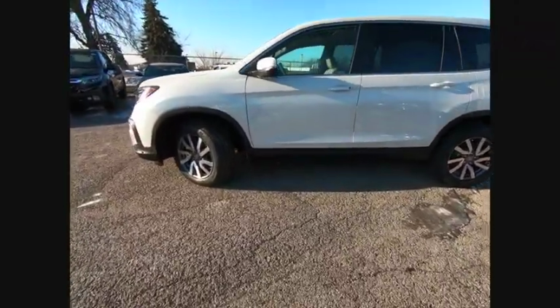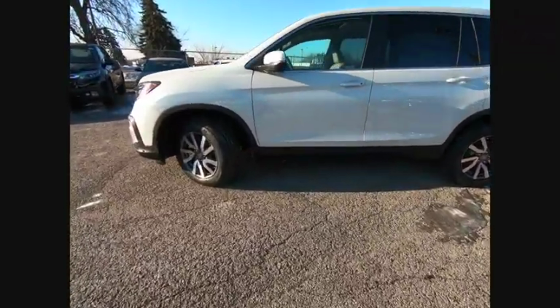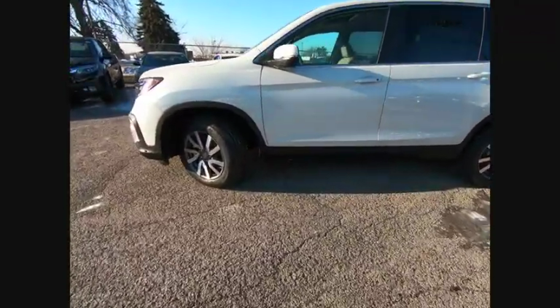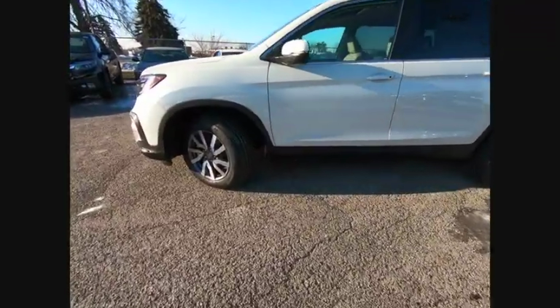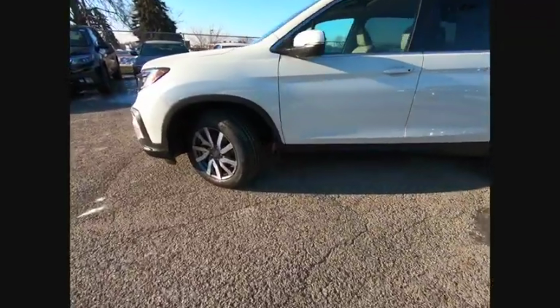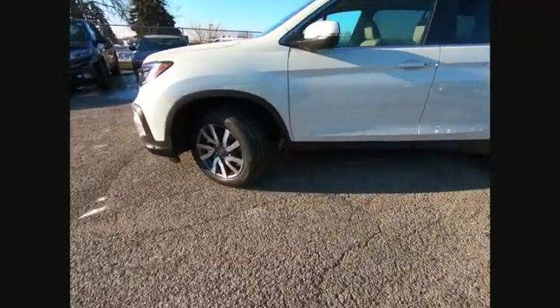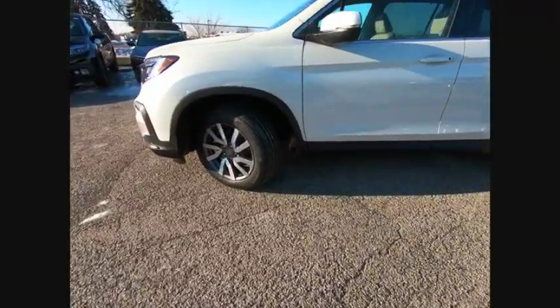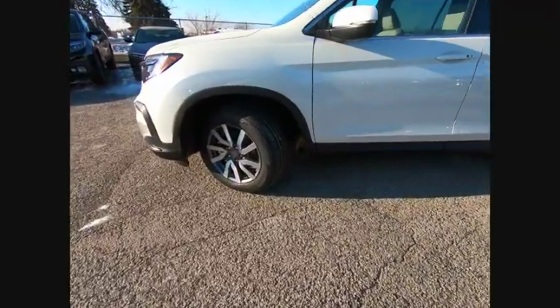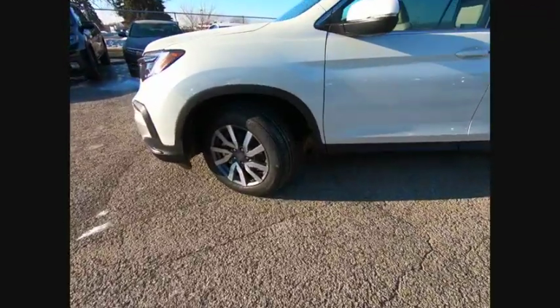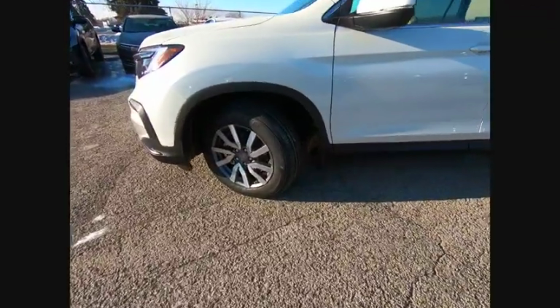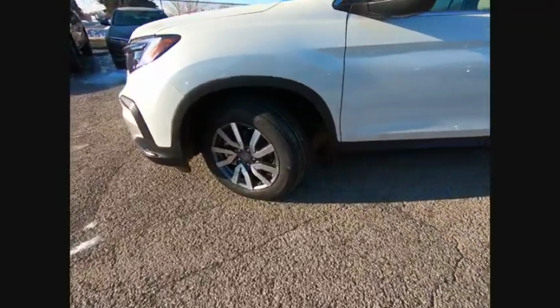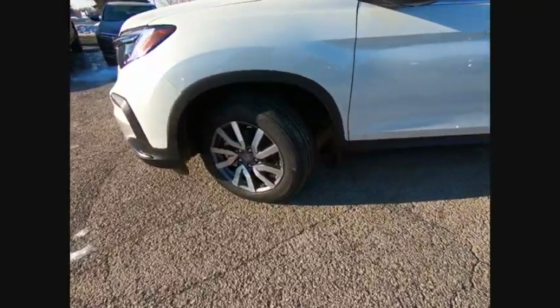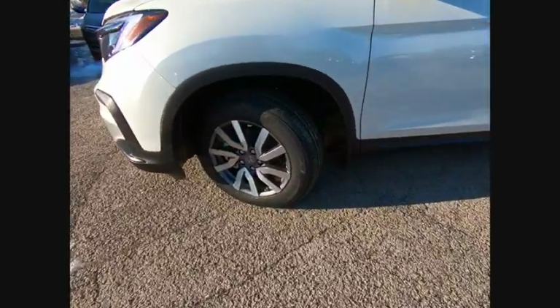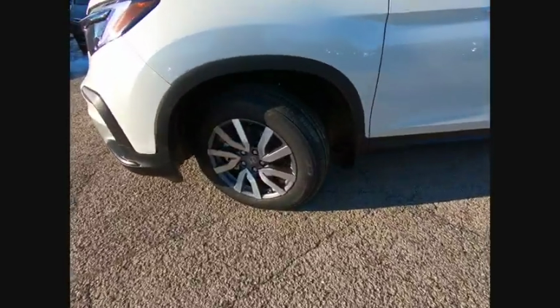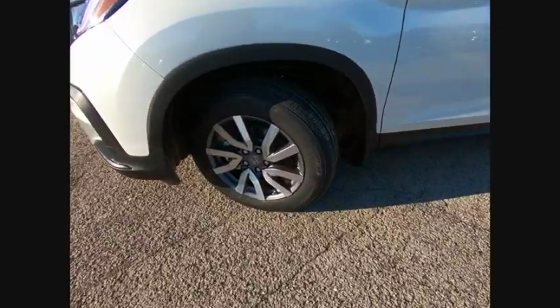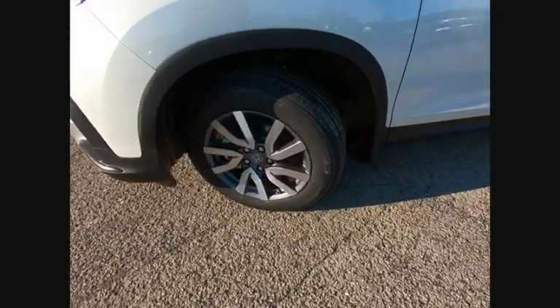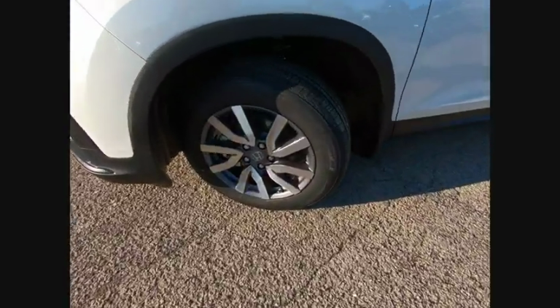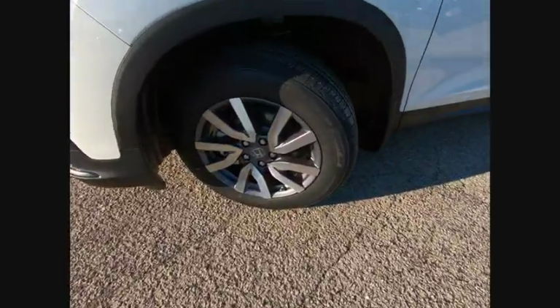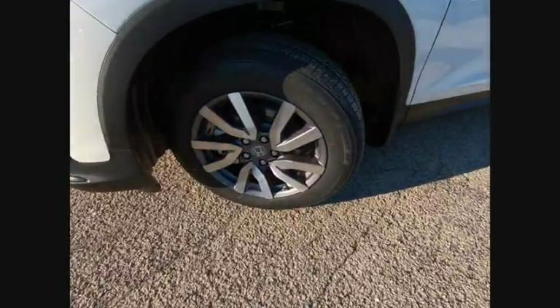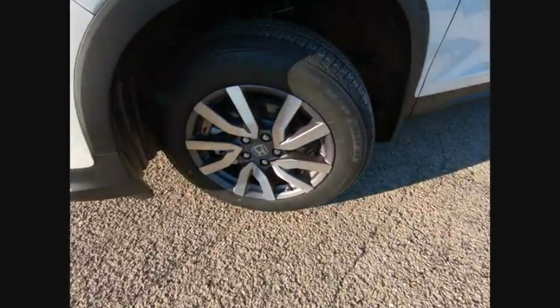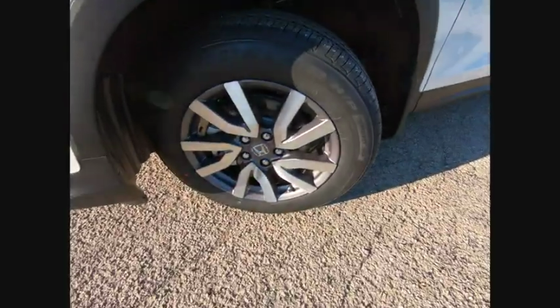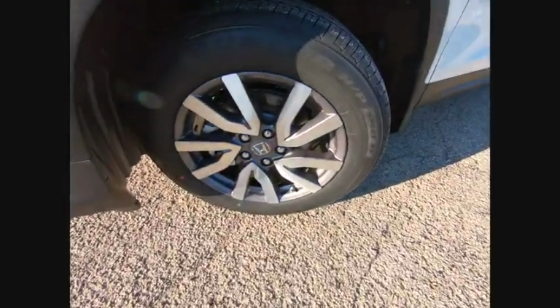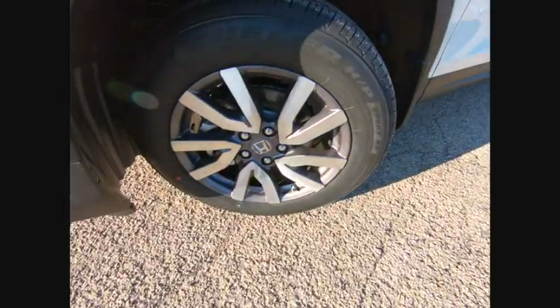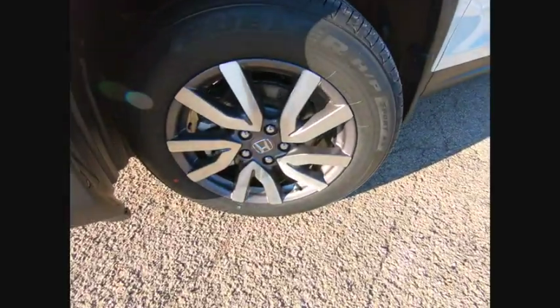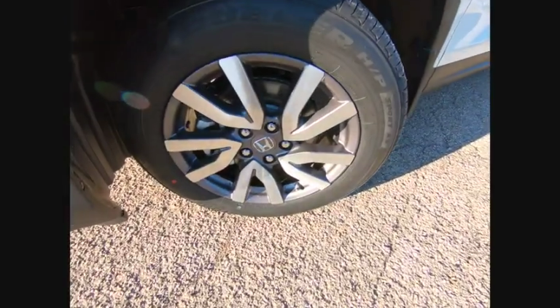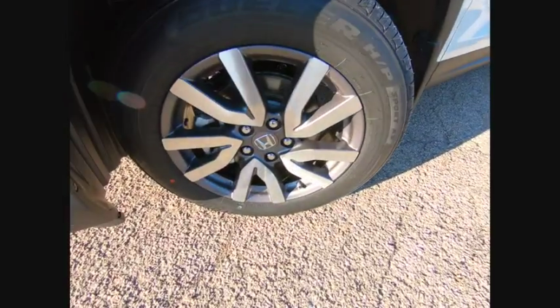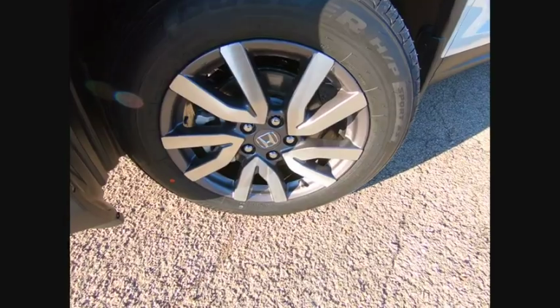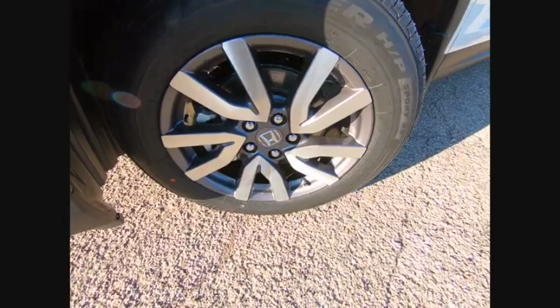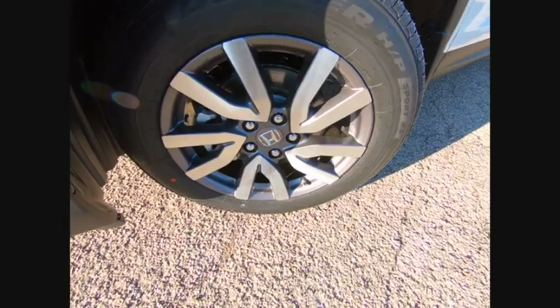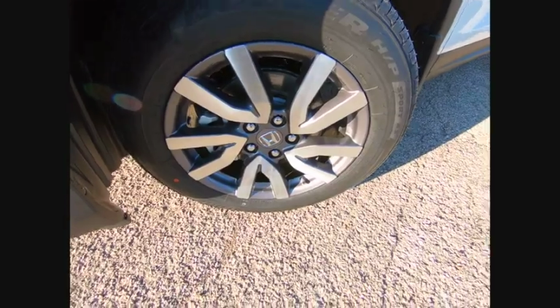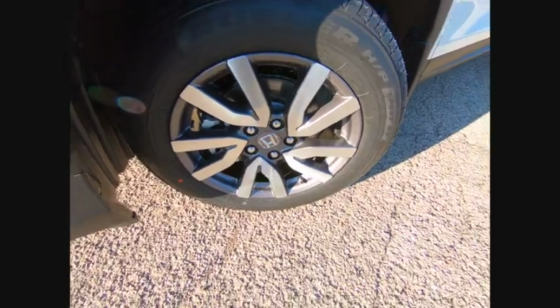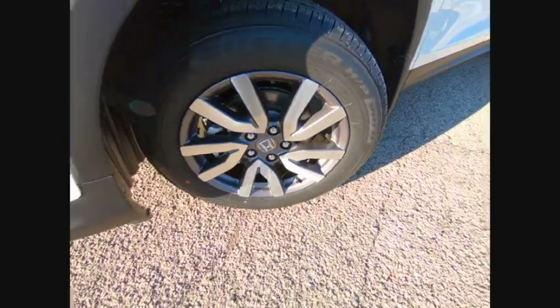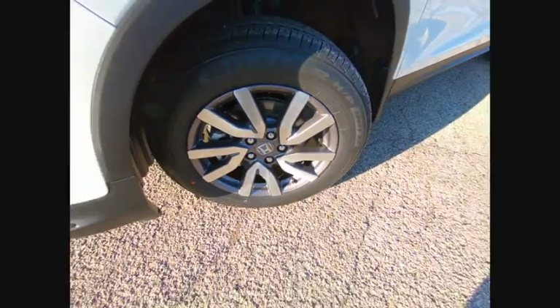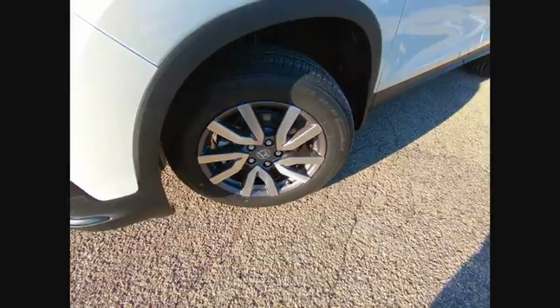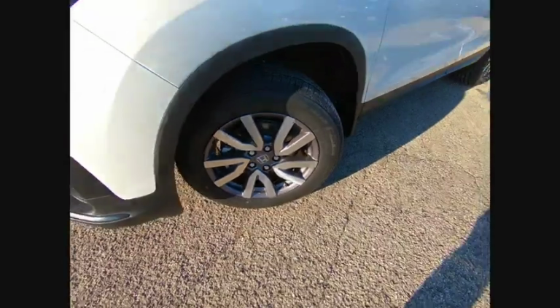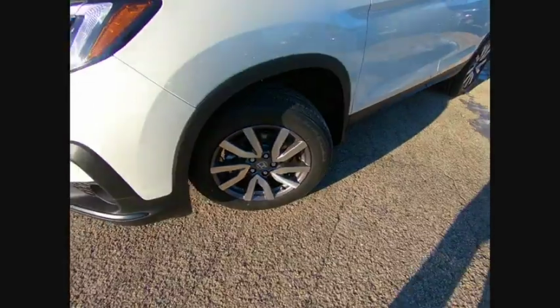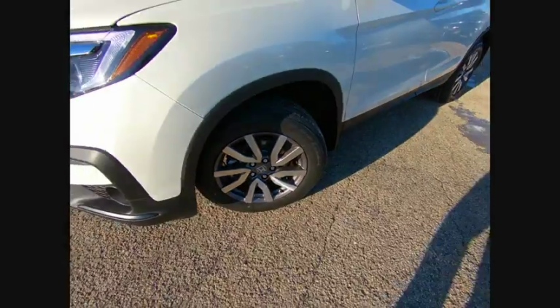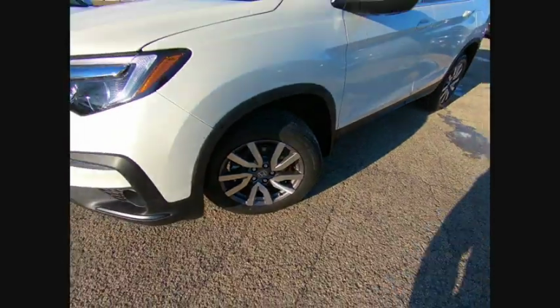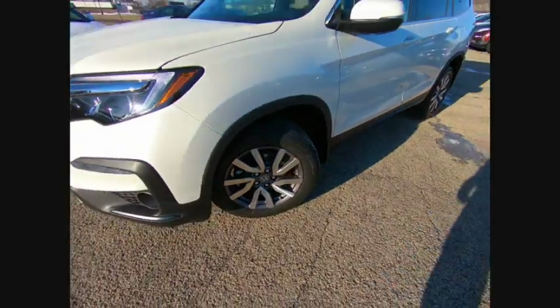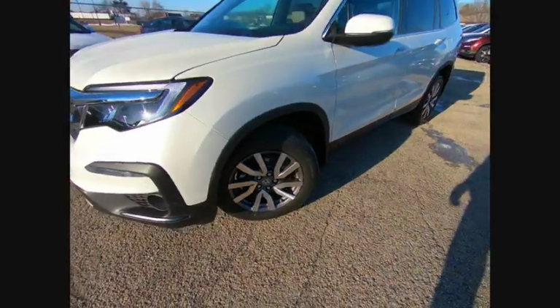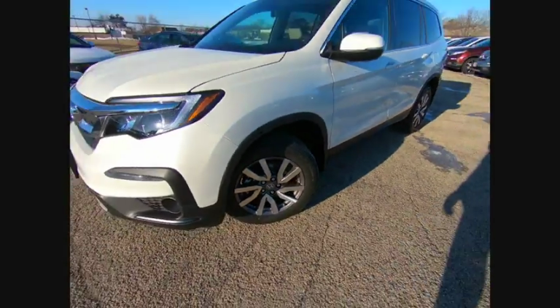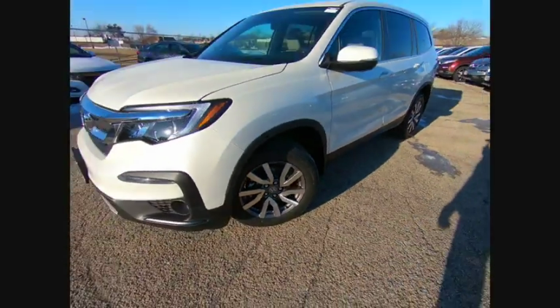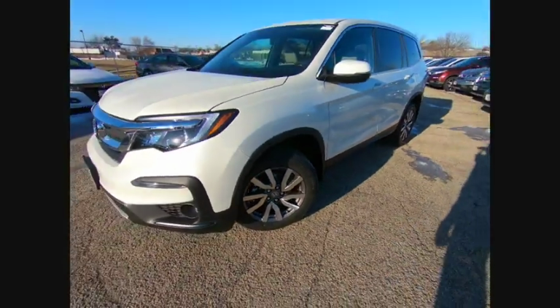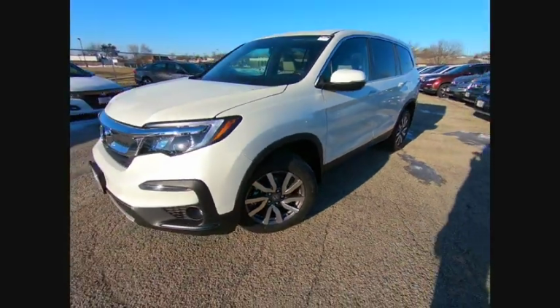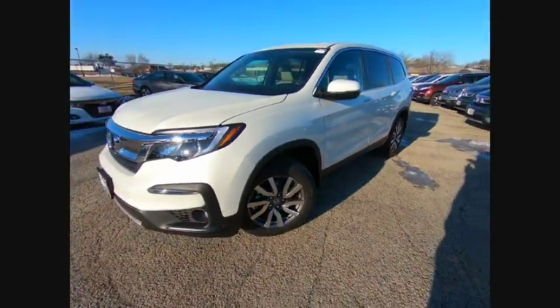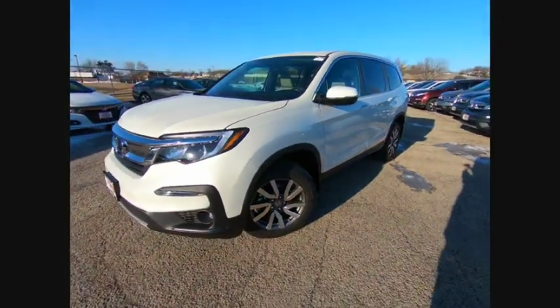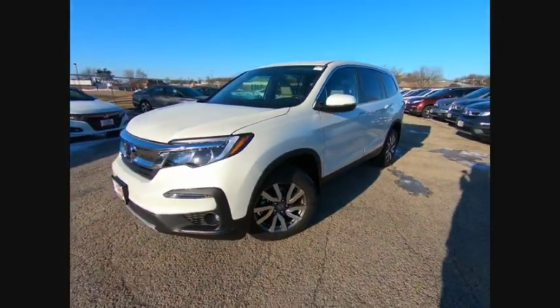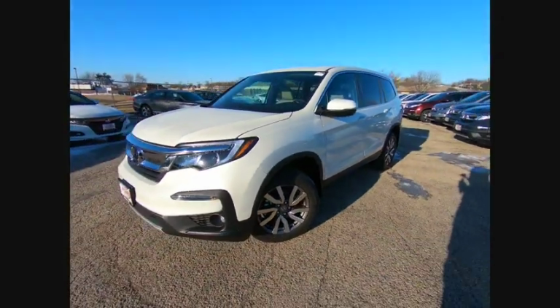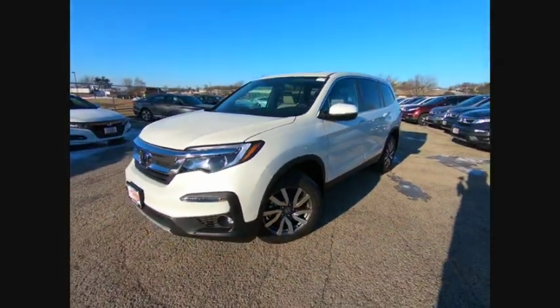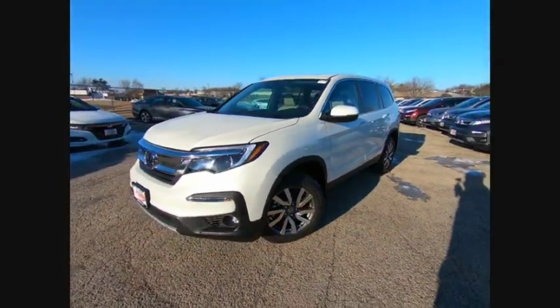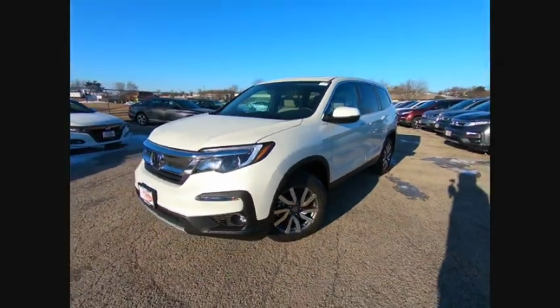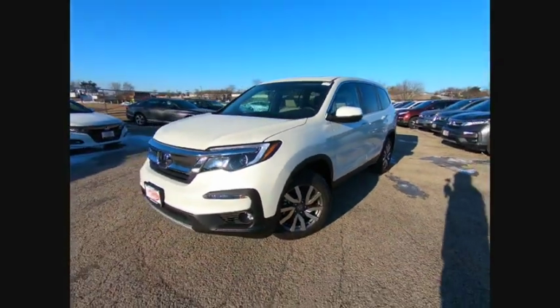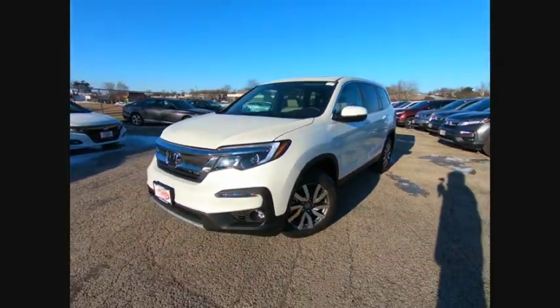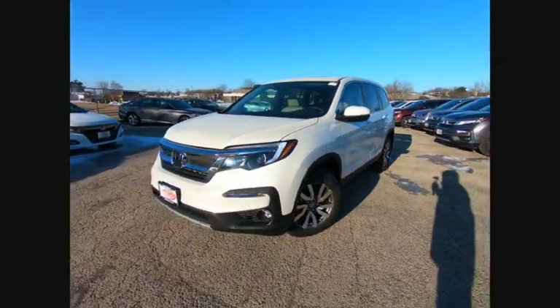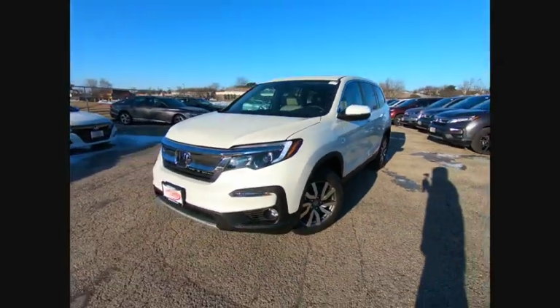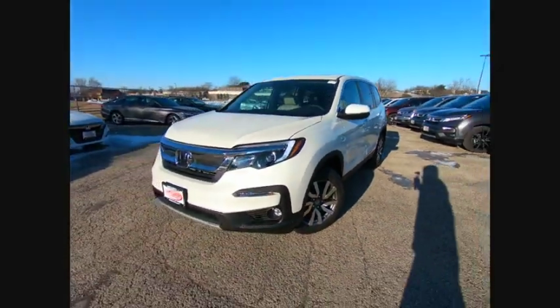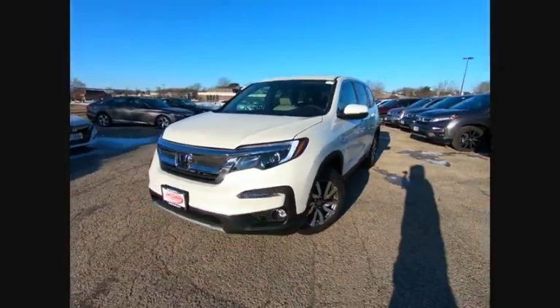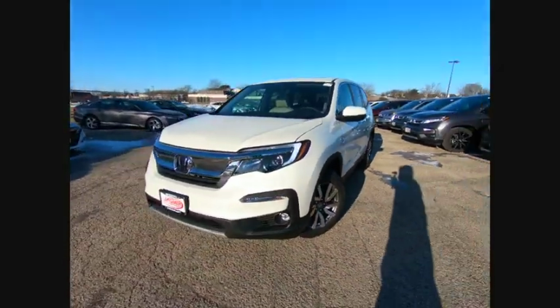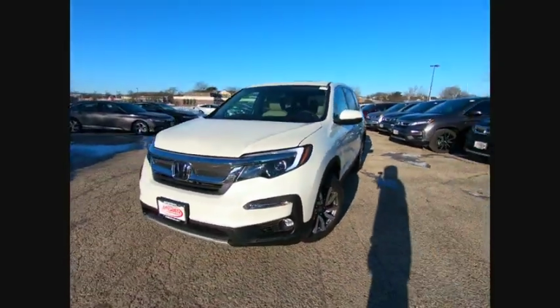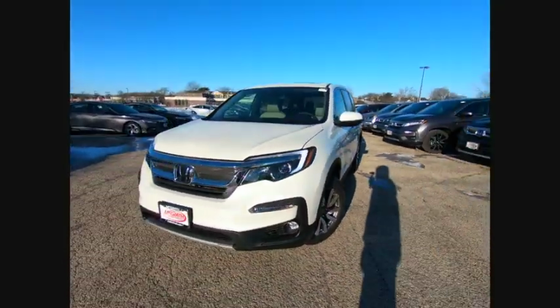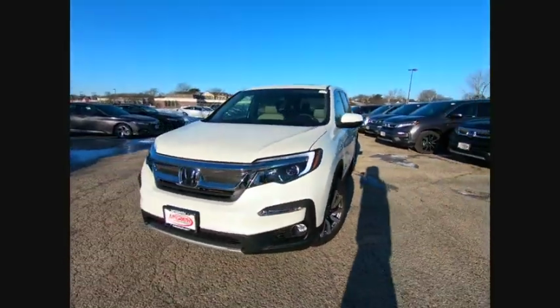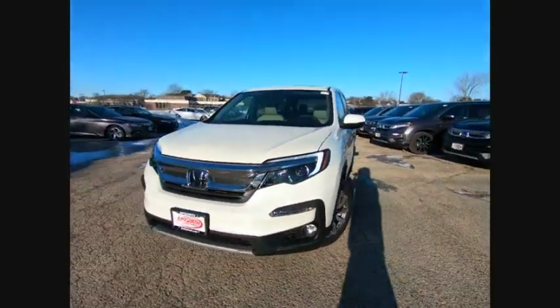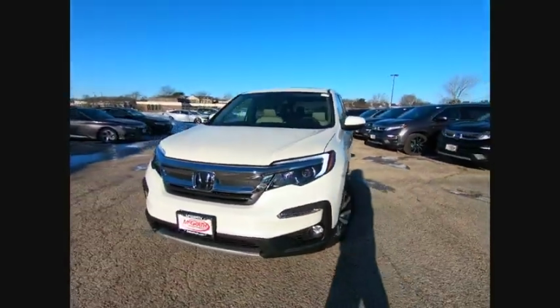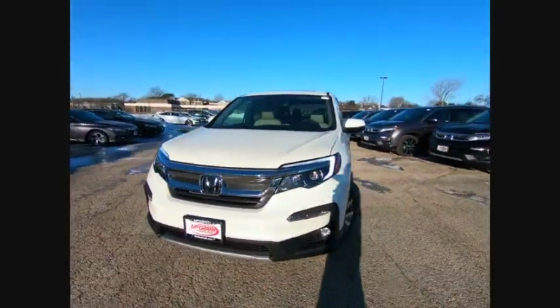Steering wheel audio controls. Keyless entry. Backup camera. Lane departure warning. Come take a test drive today.